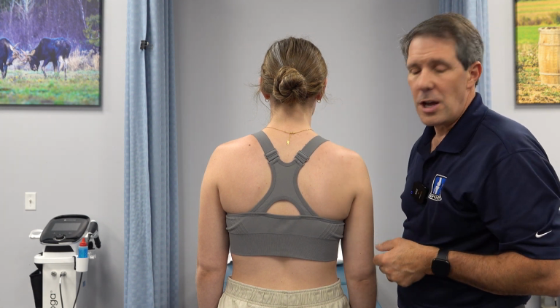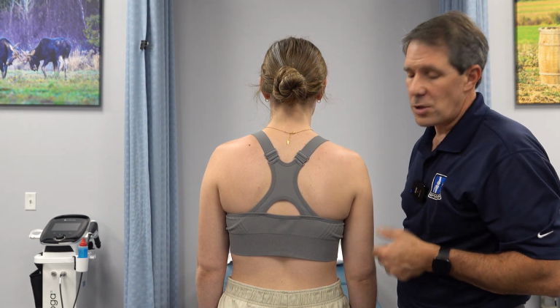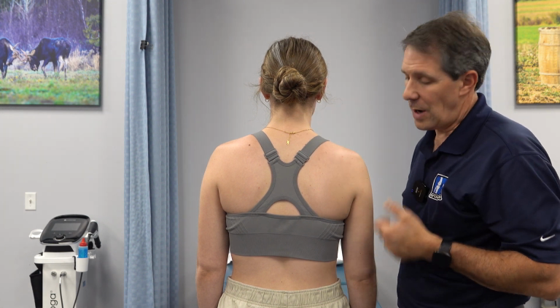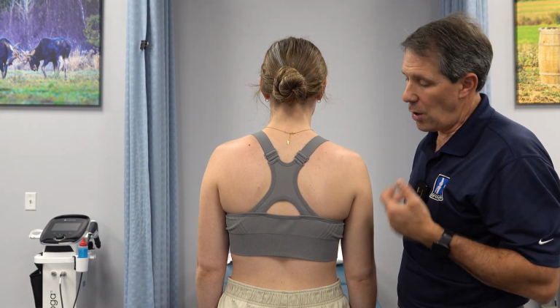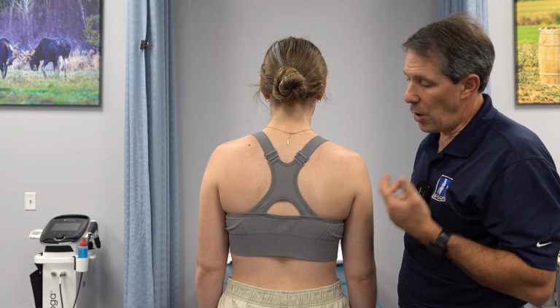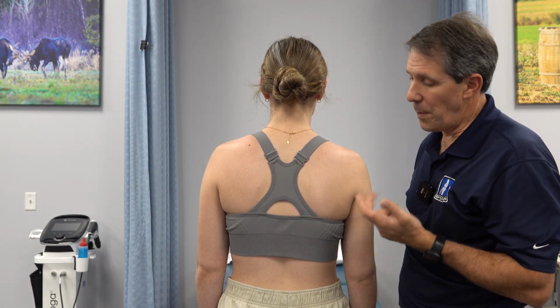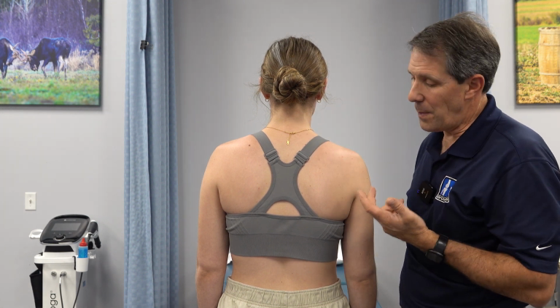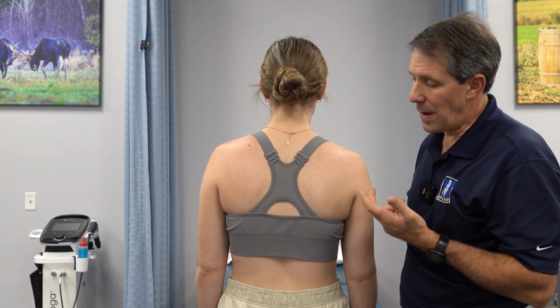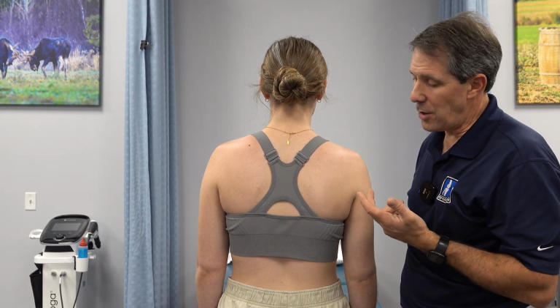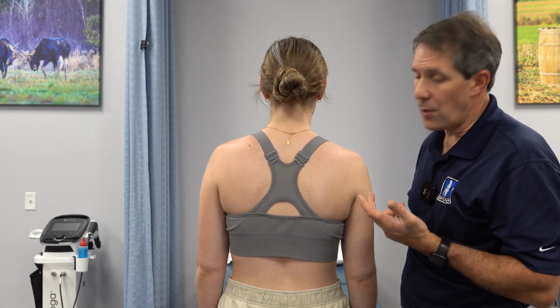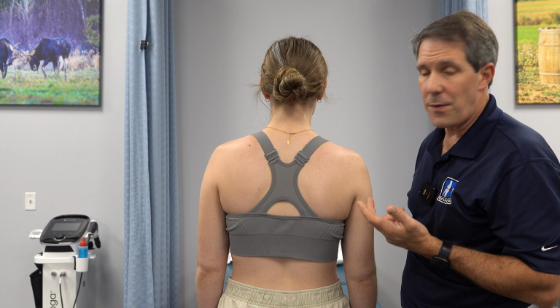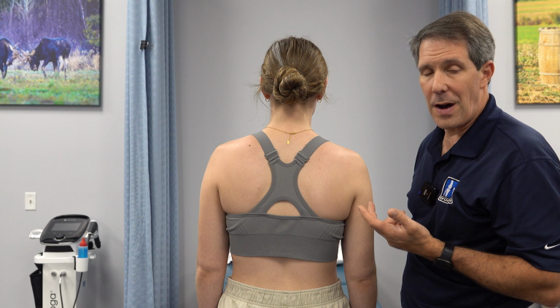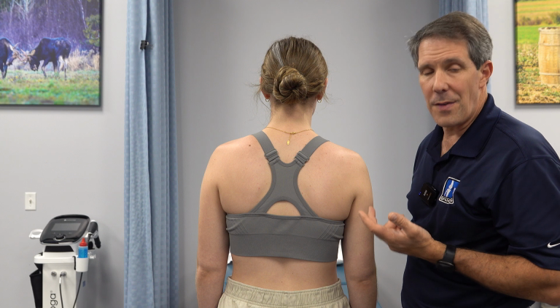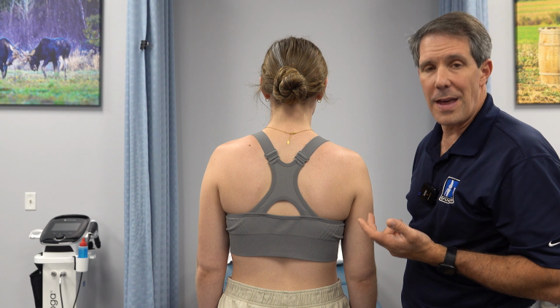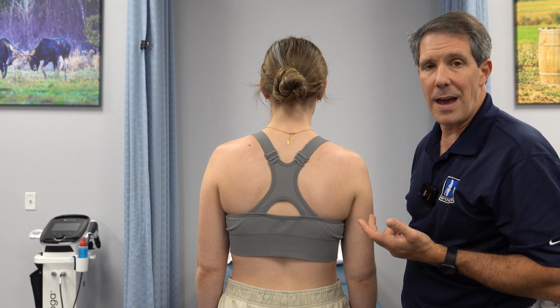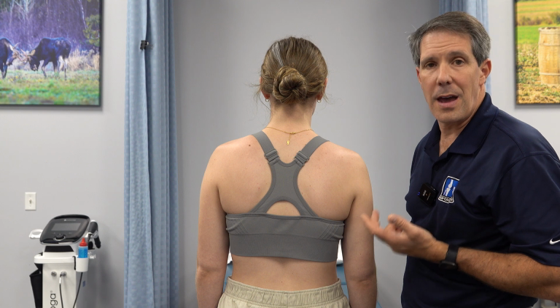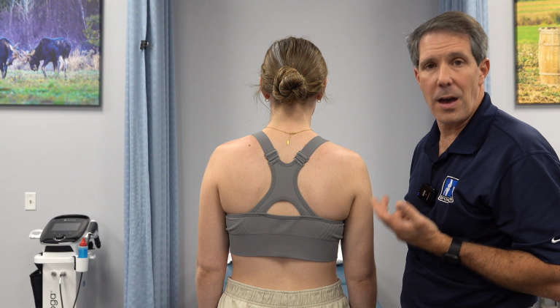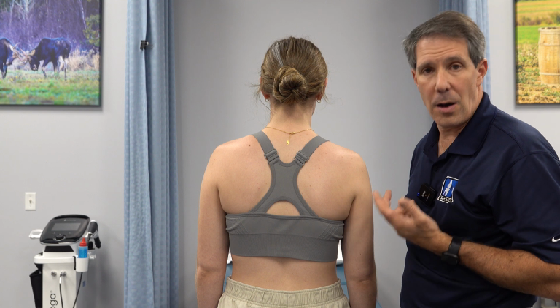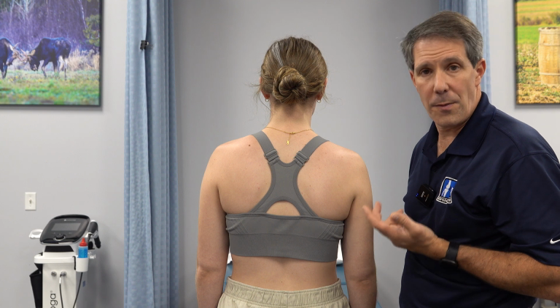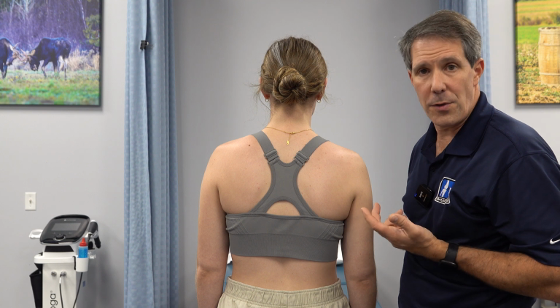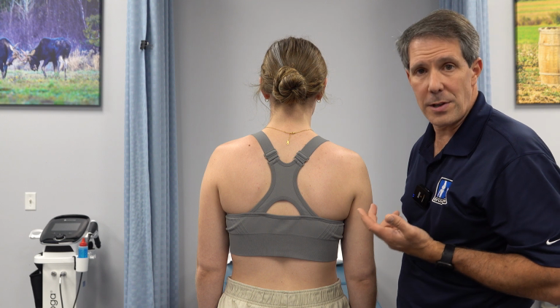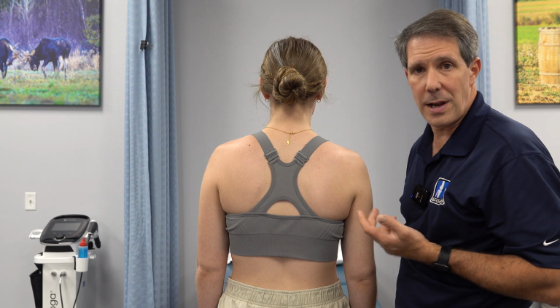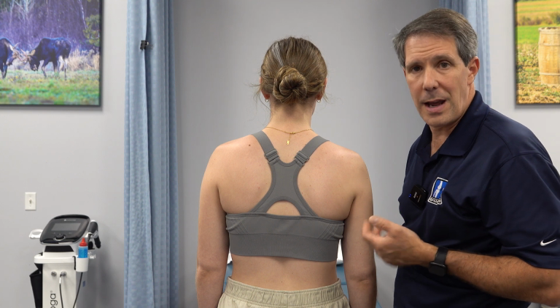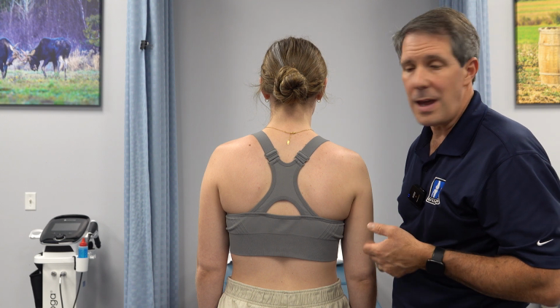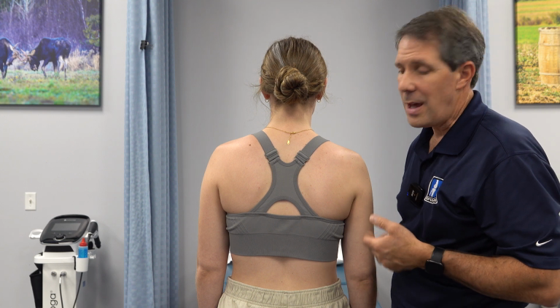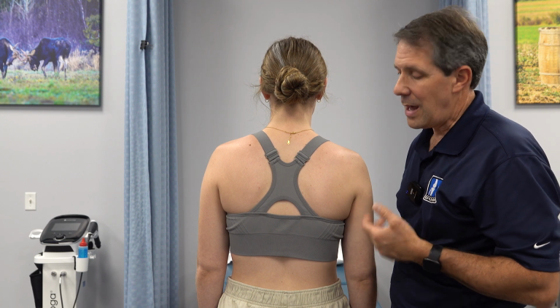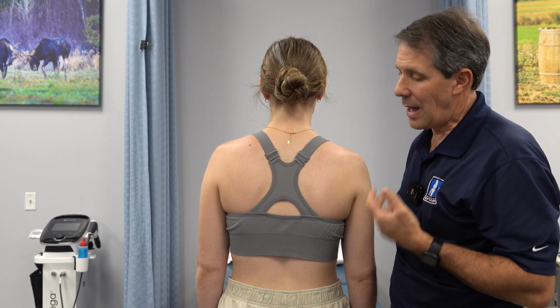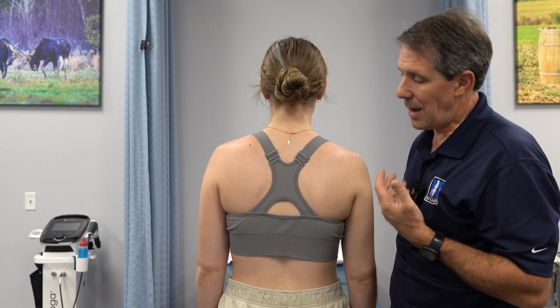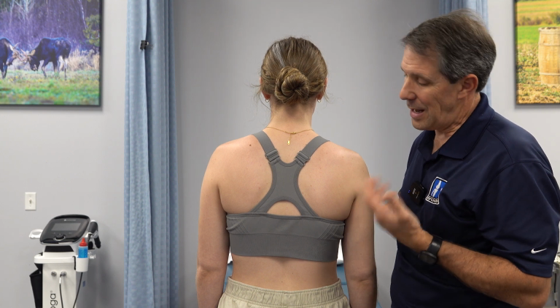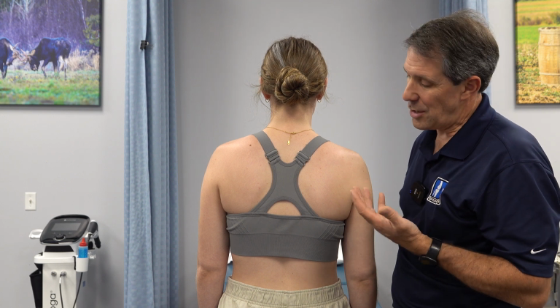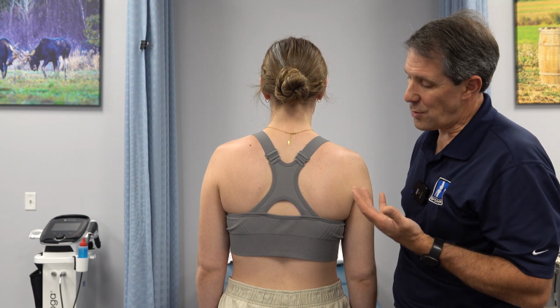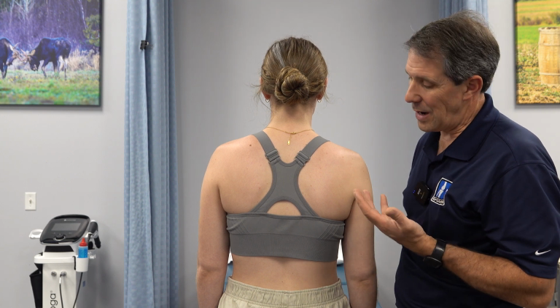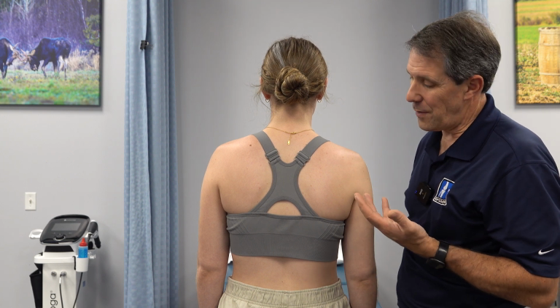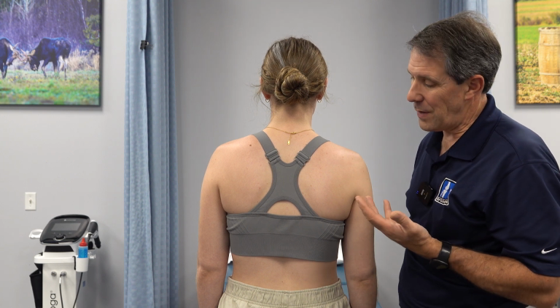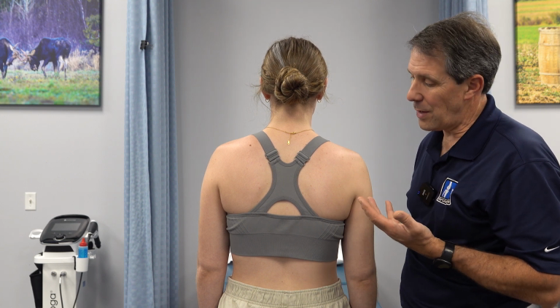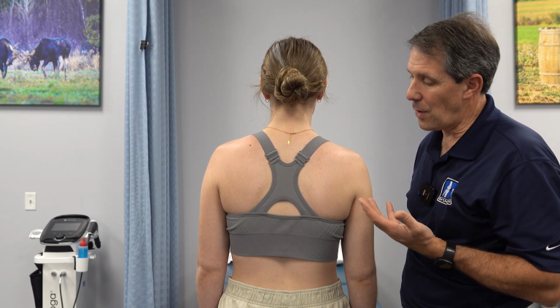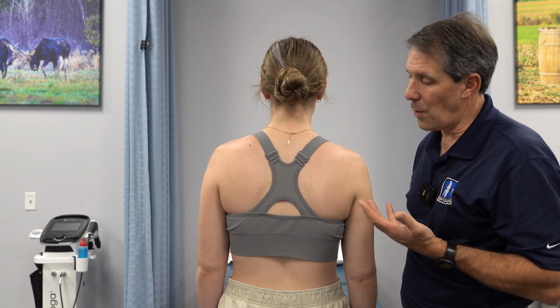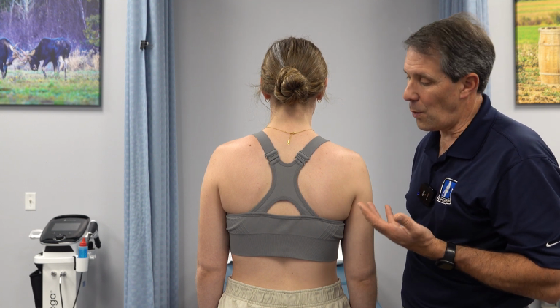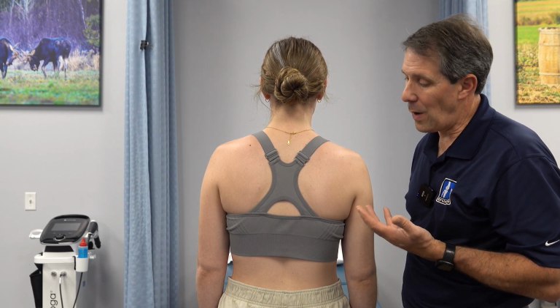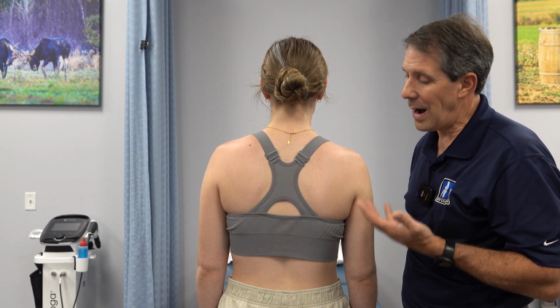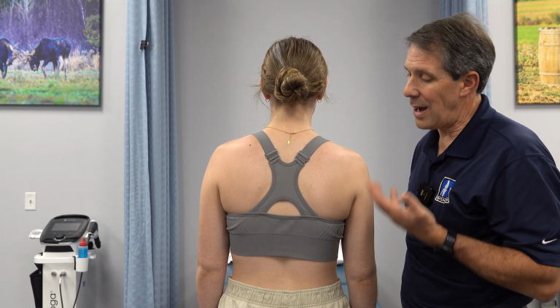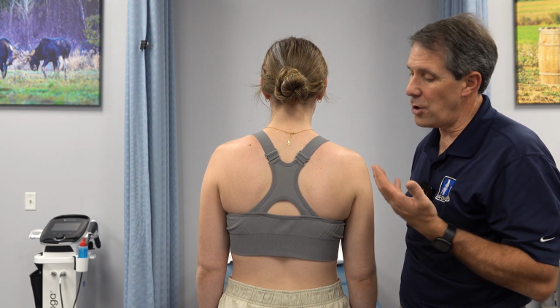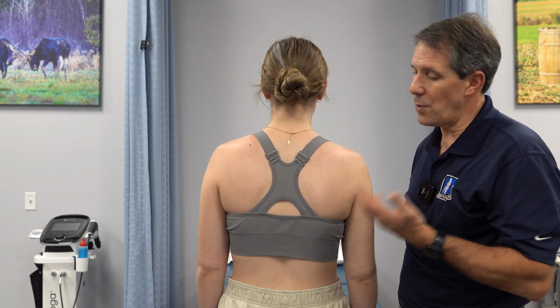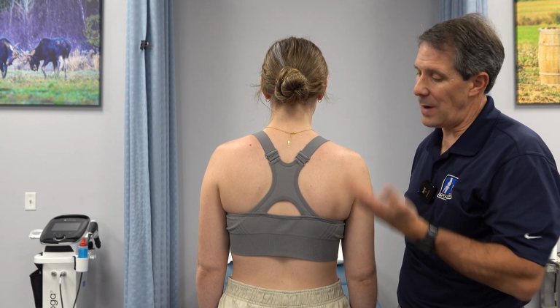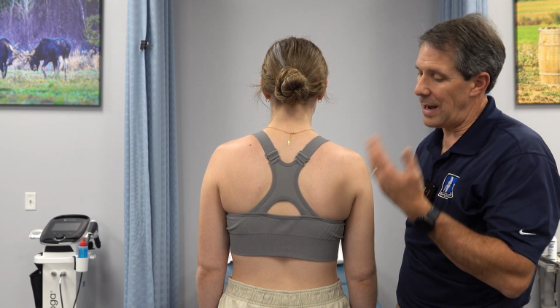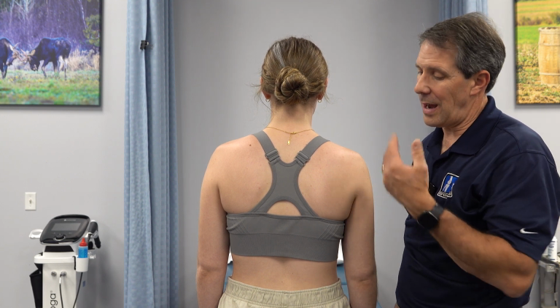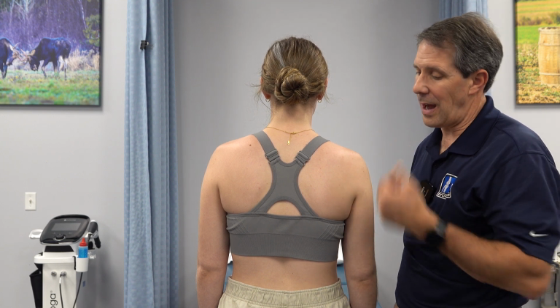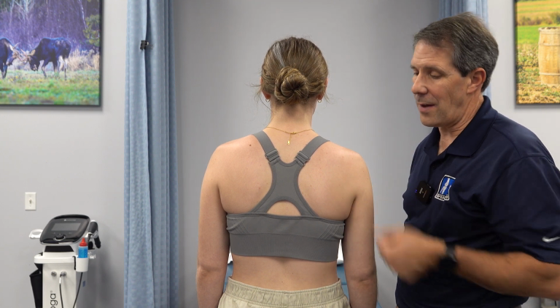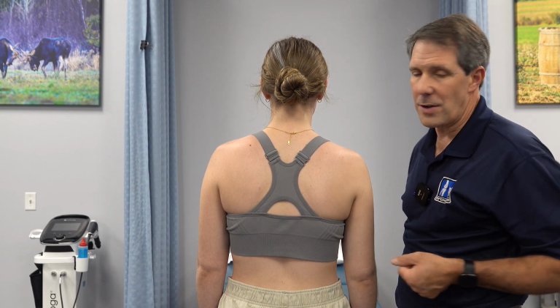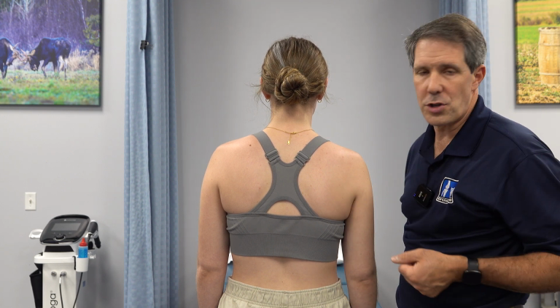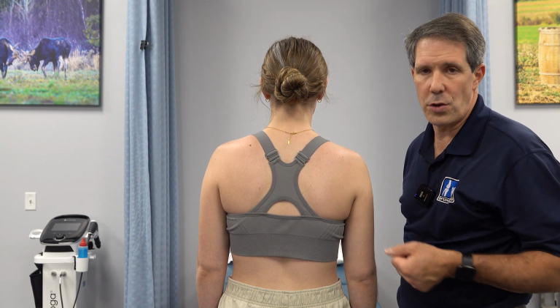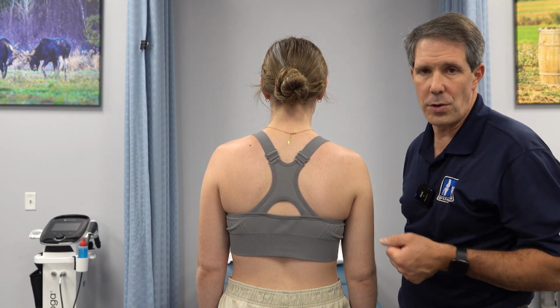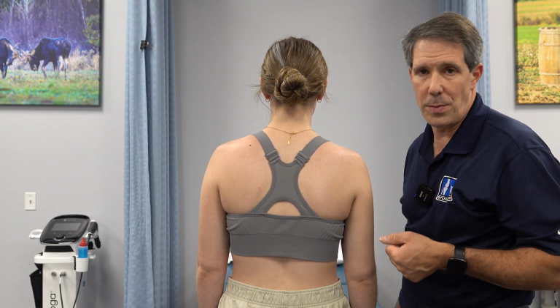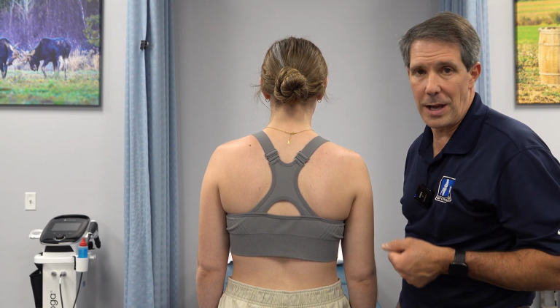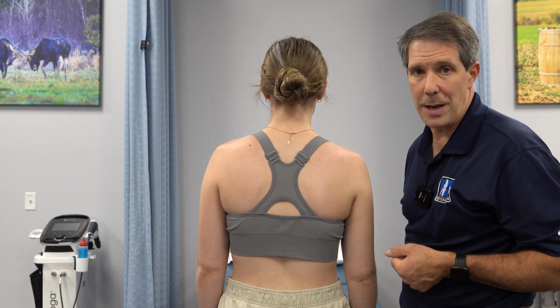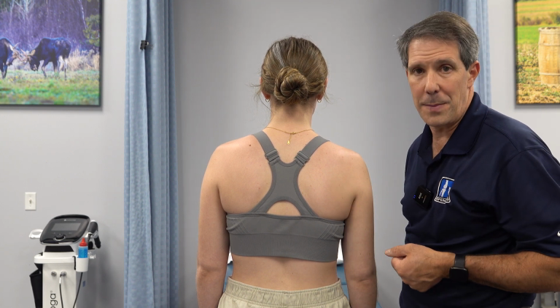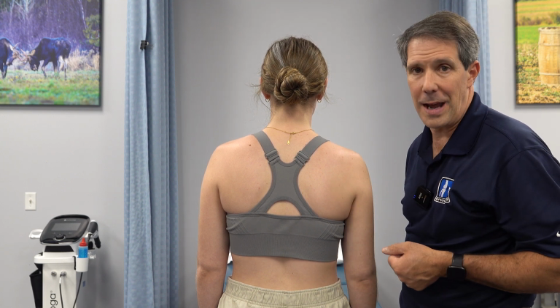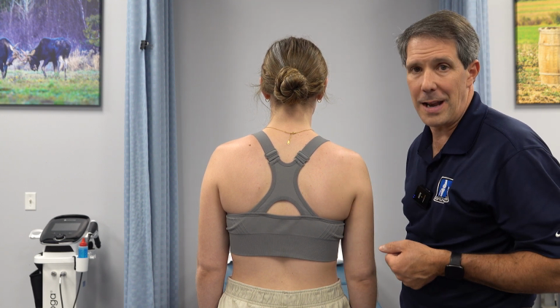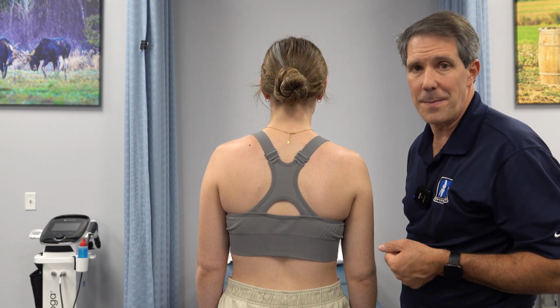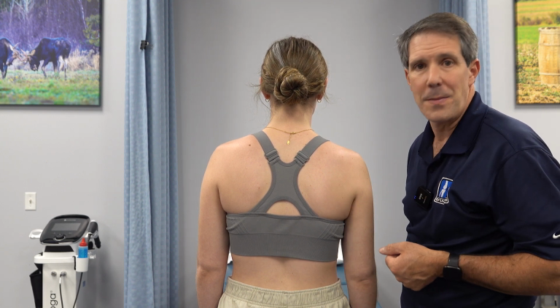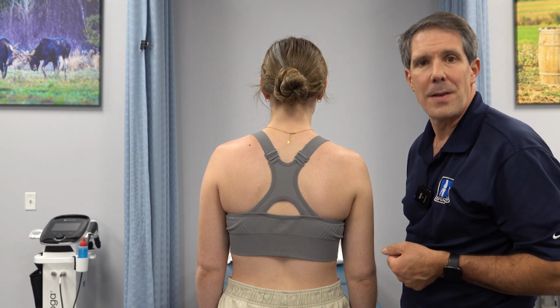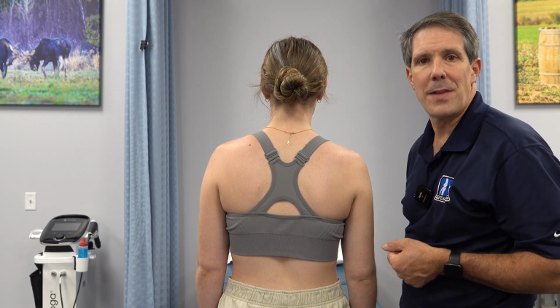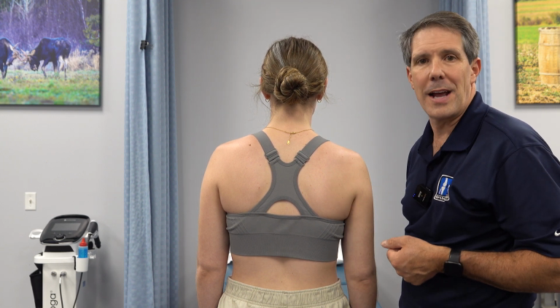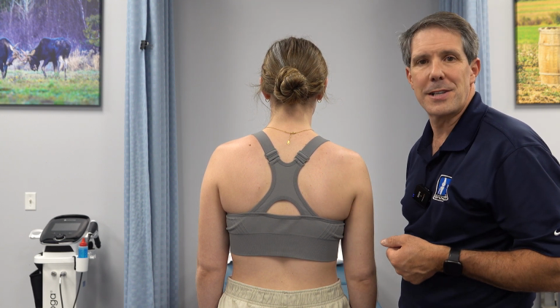I hope that you found that helpful today in trying to figure out why you might have shoulder blade pain. Thanks.